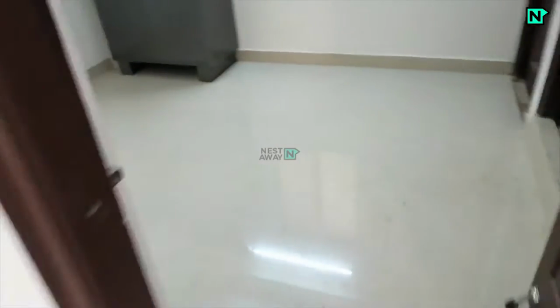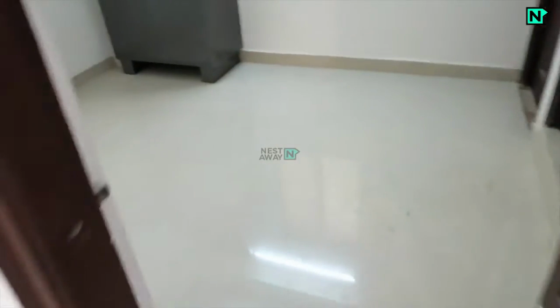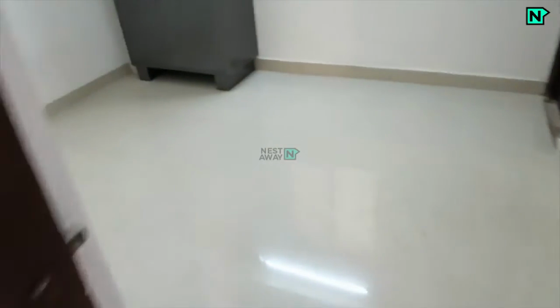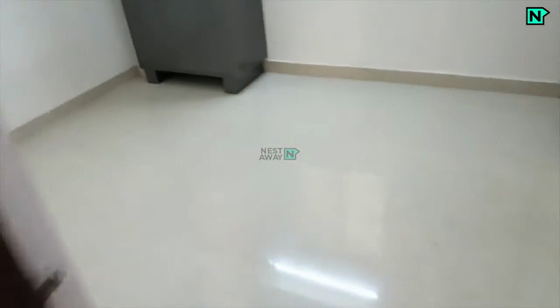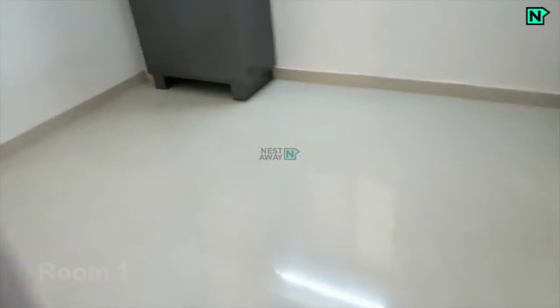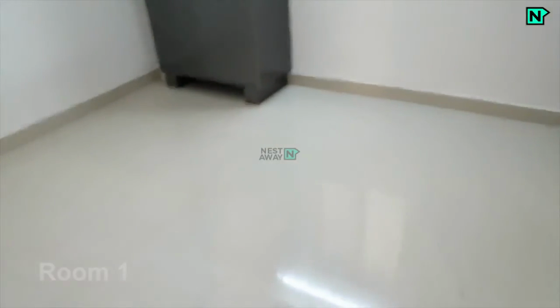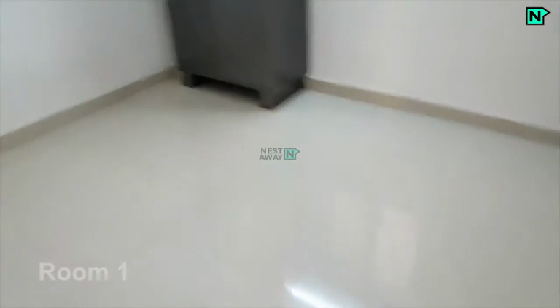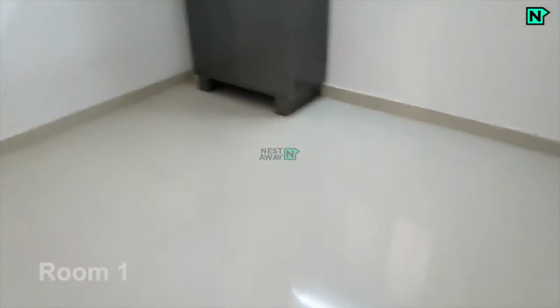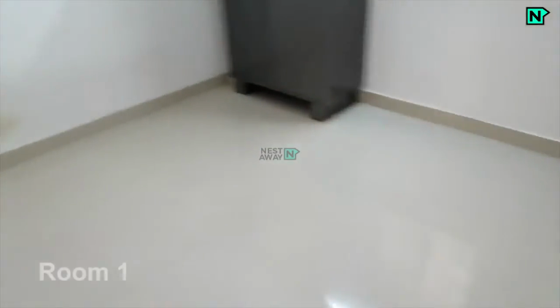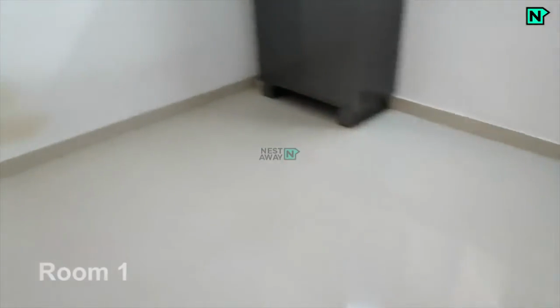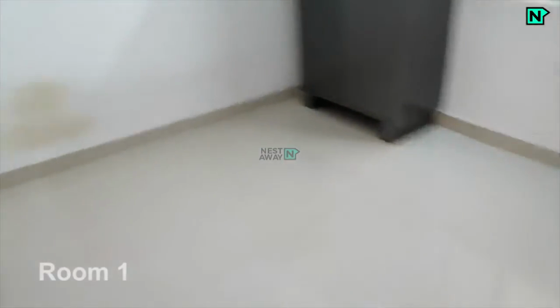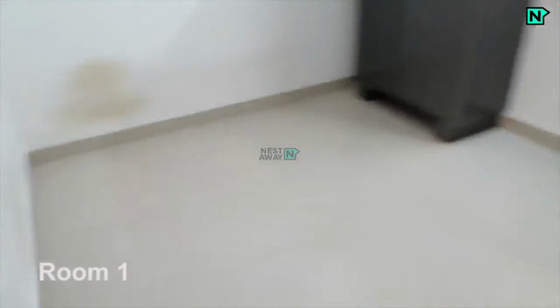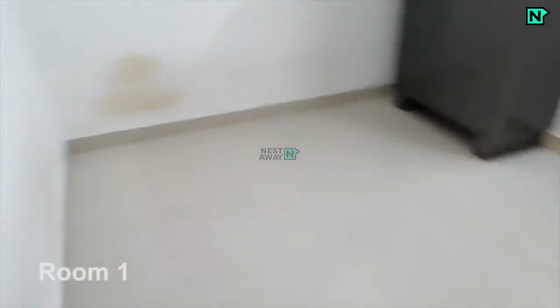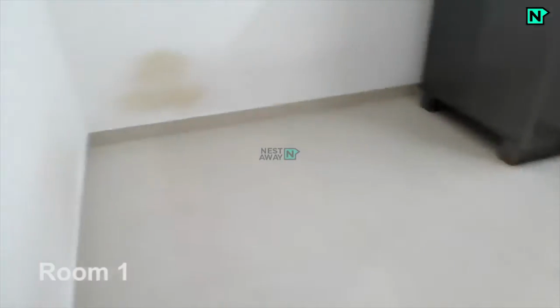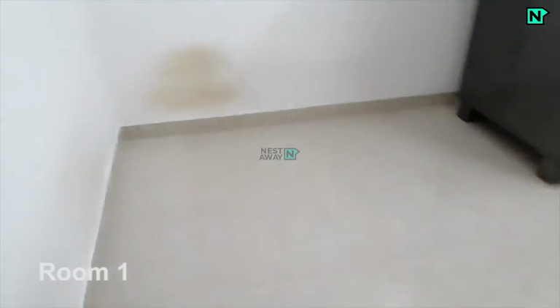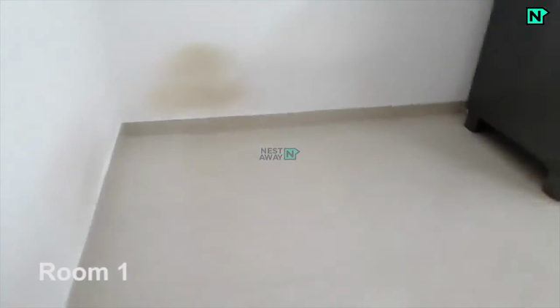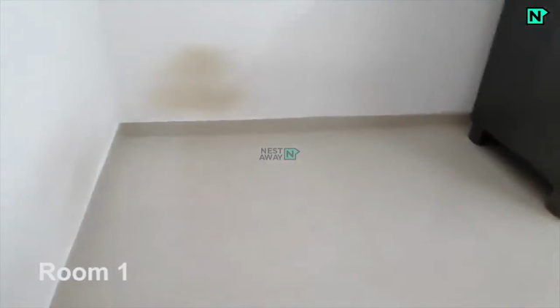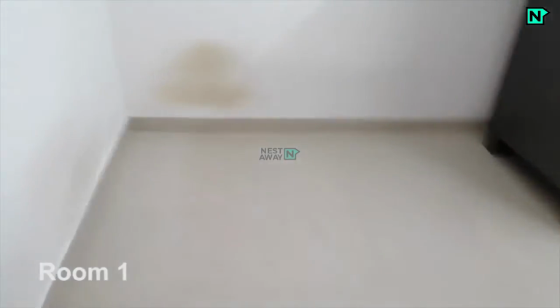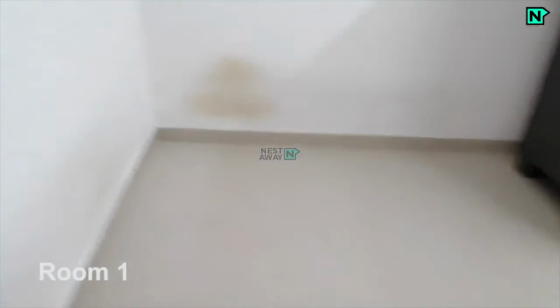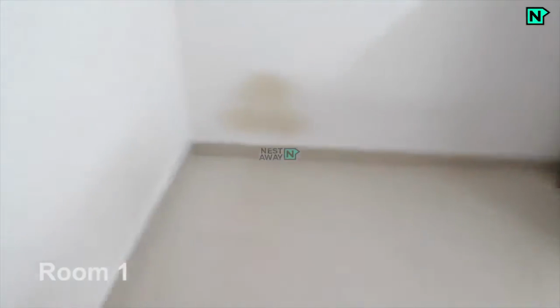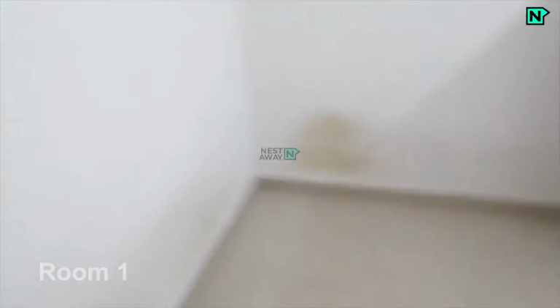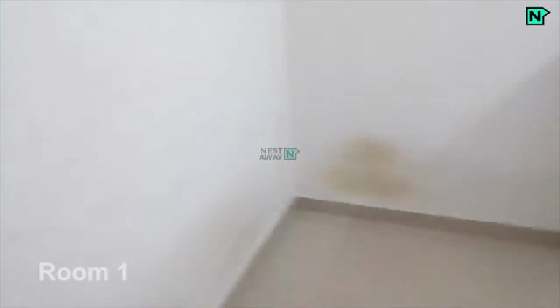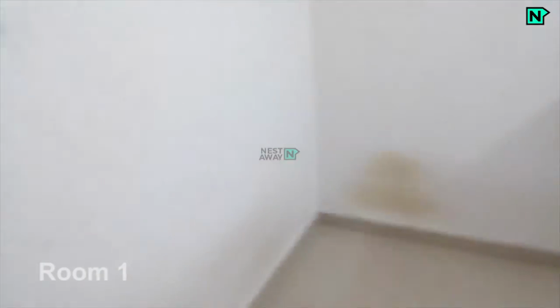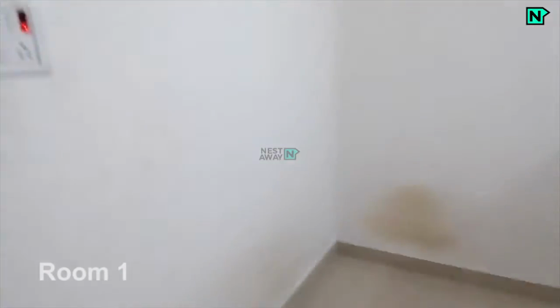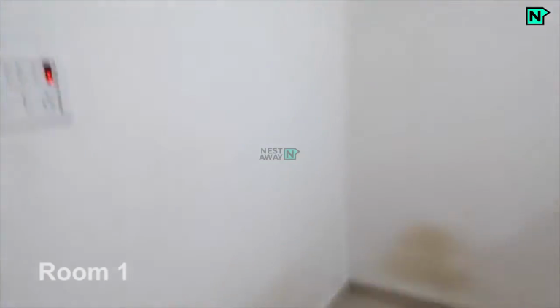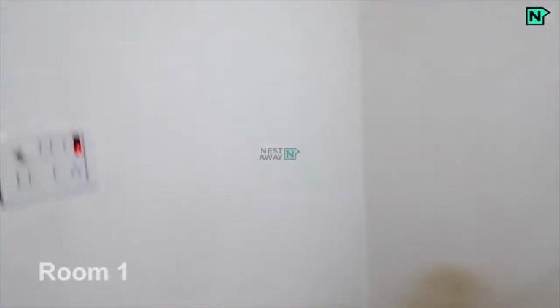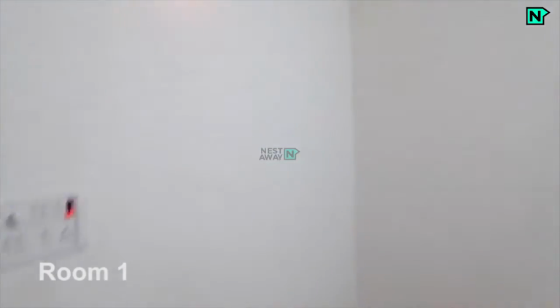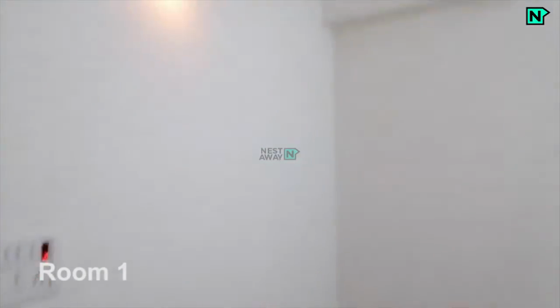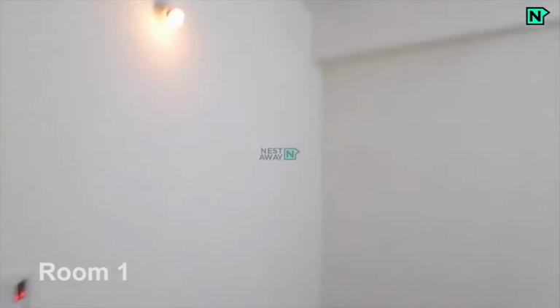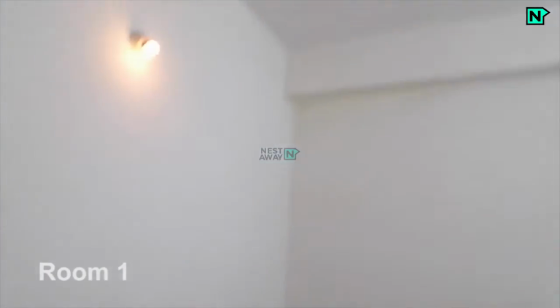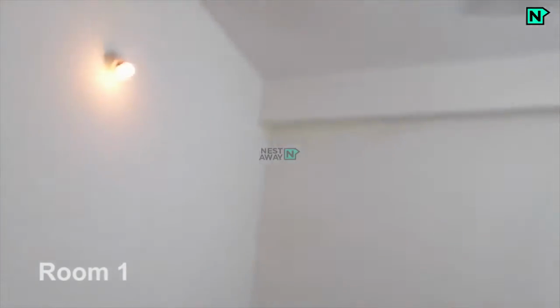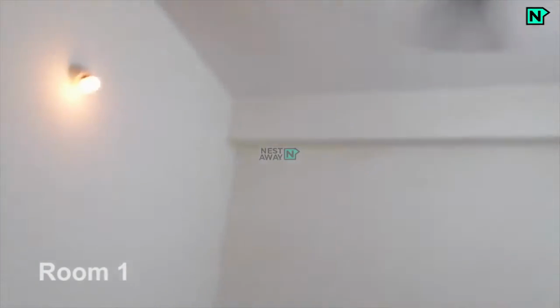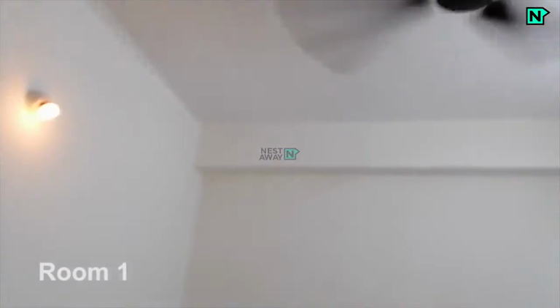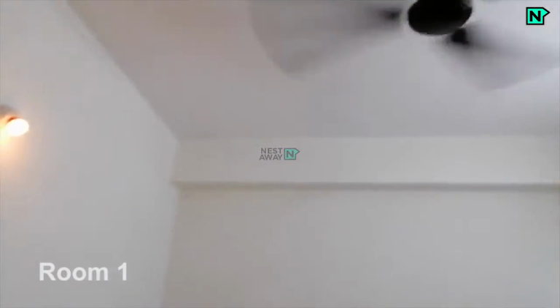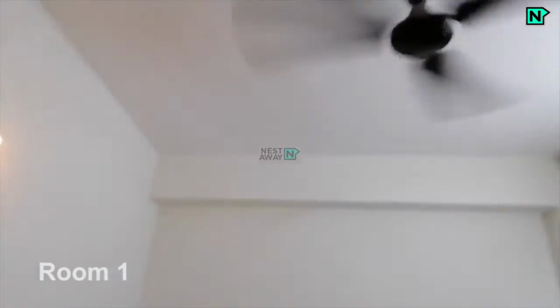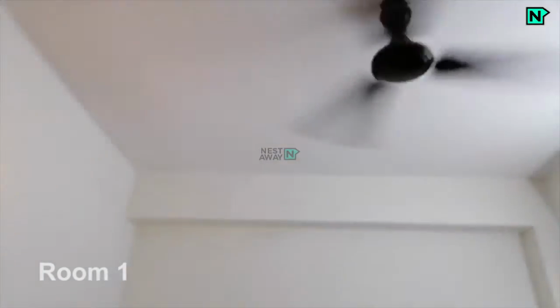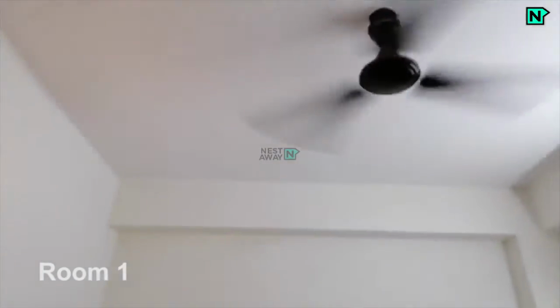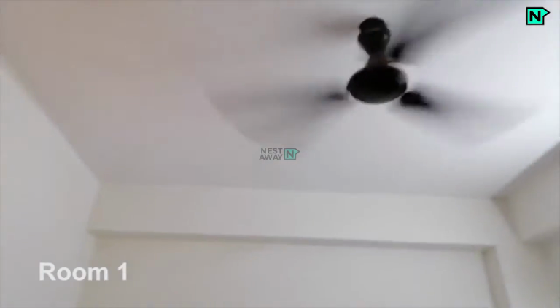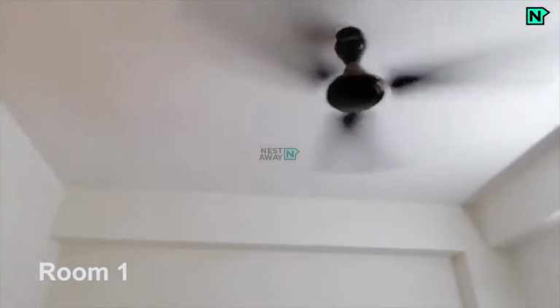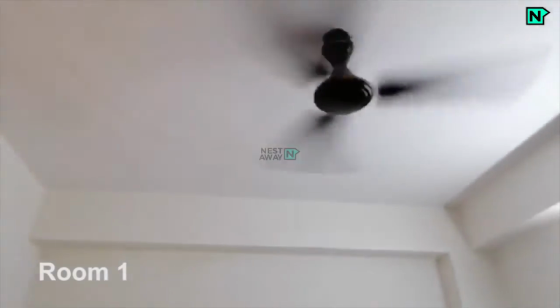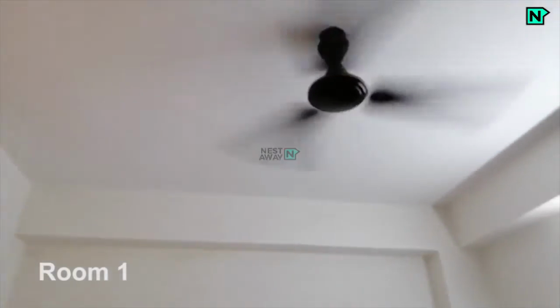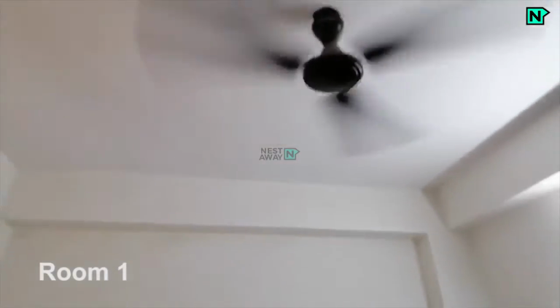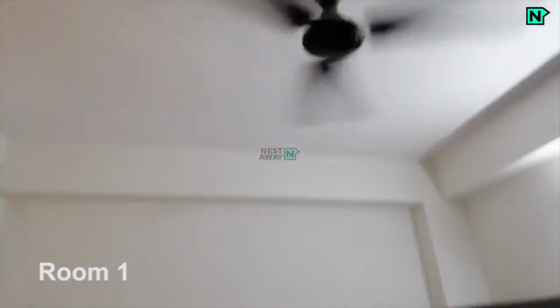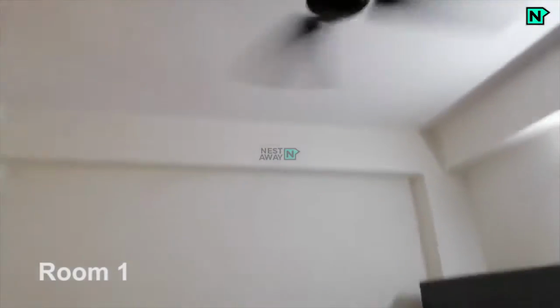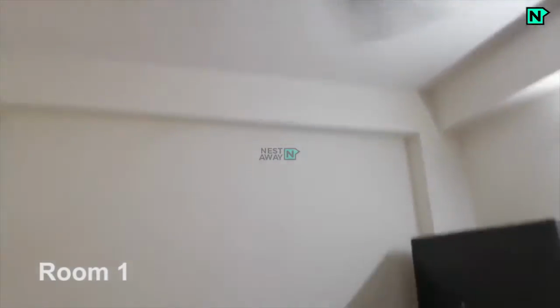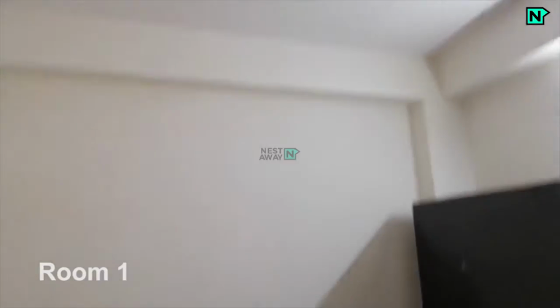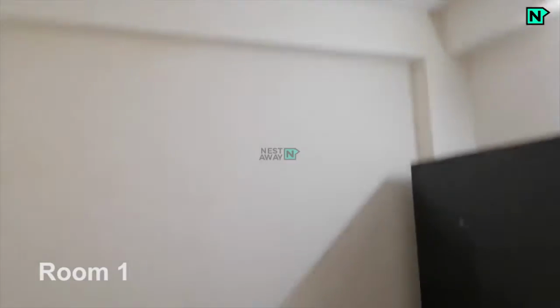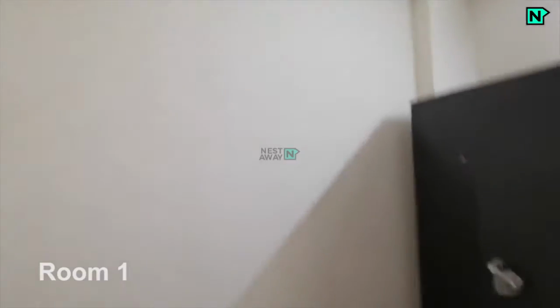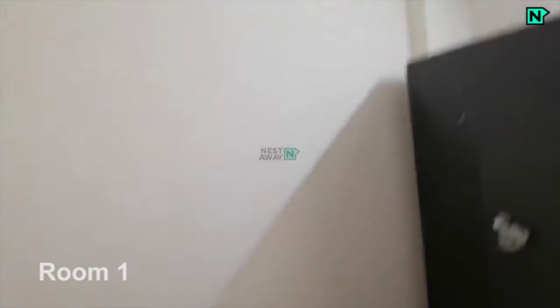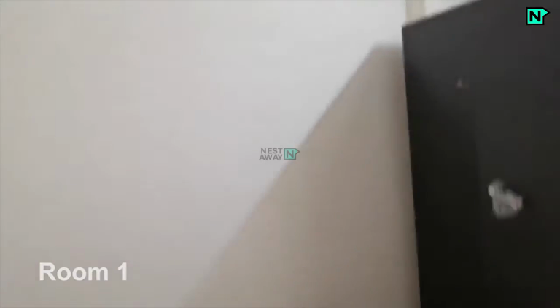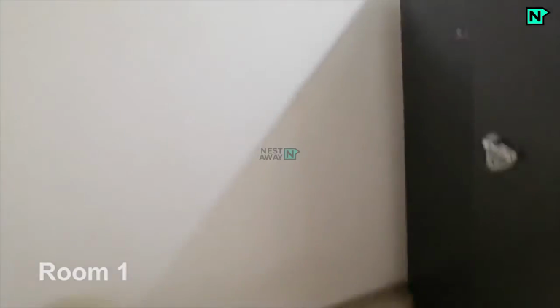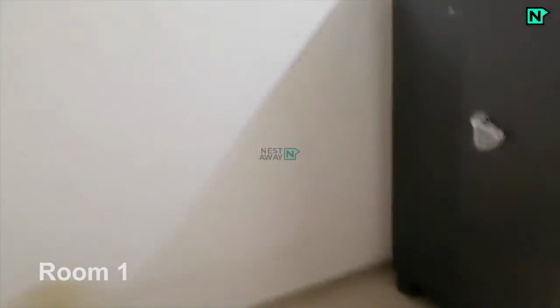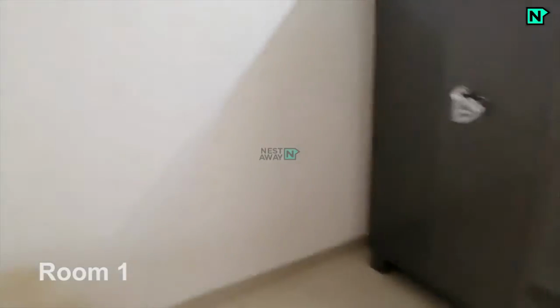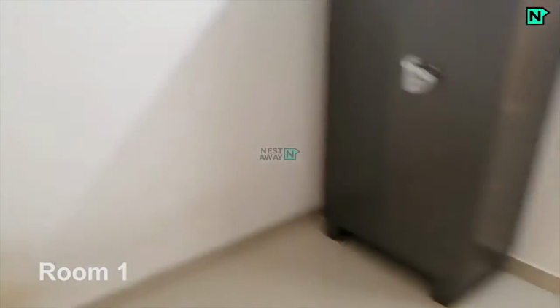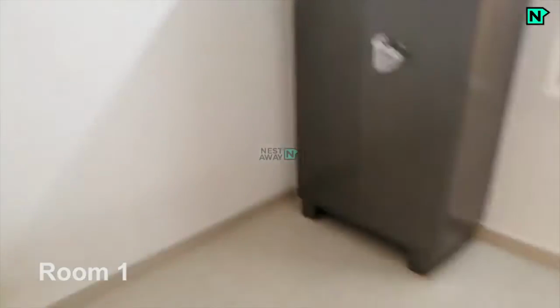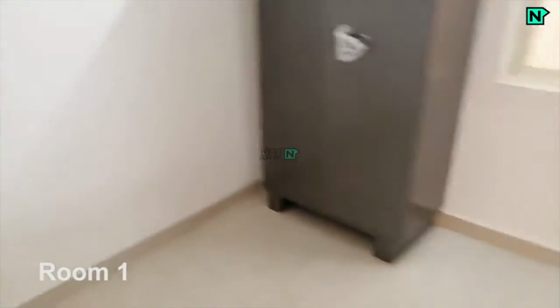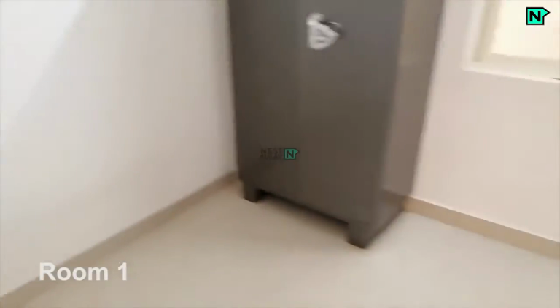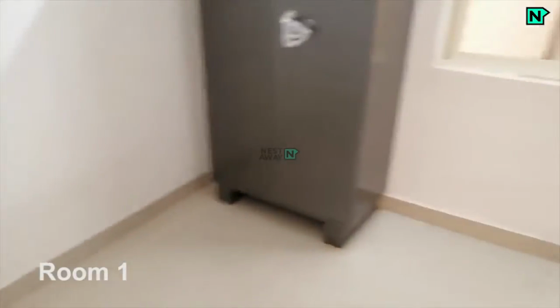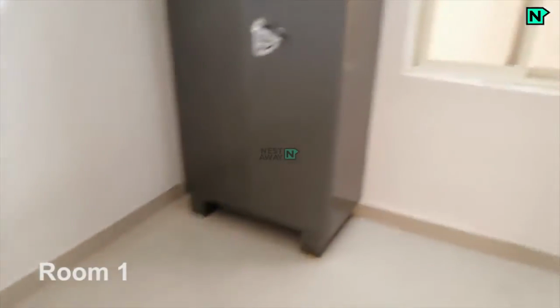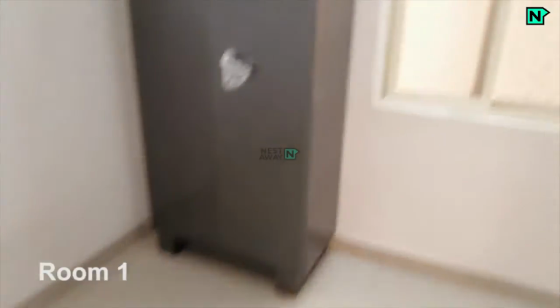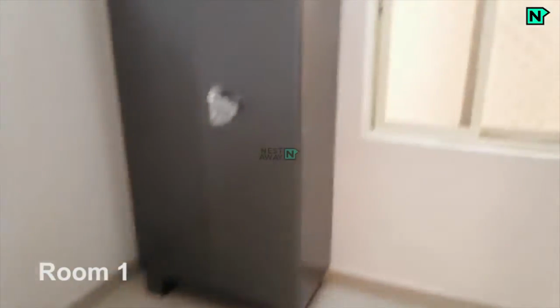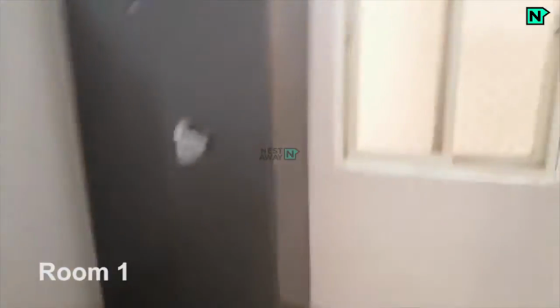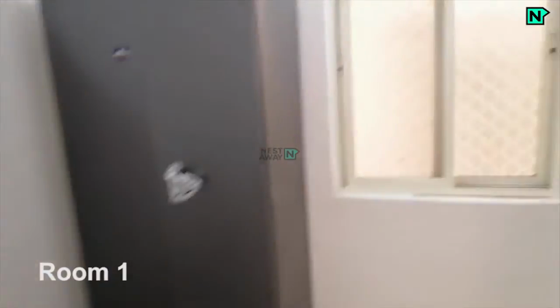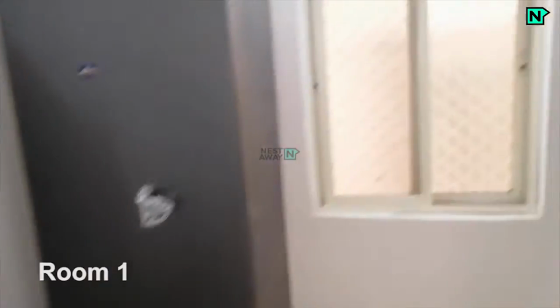This is room 1. Lights and fan are available. Wardrobe is provided.